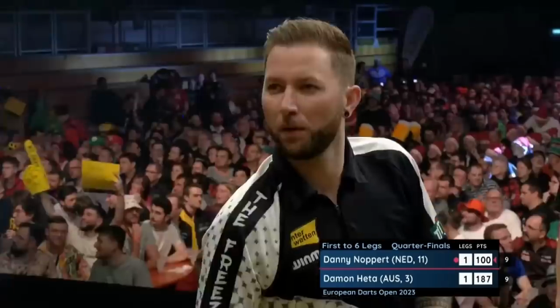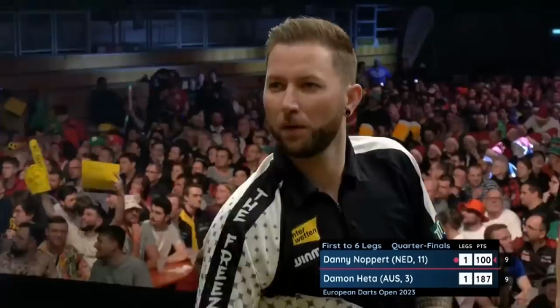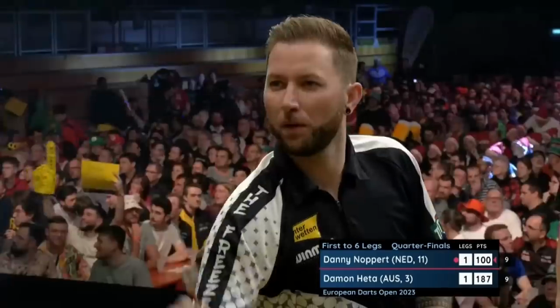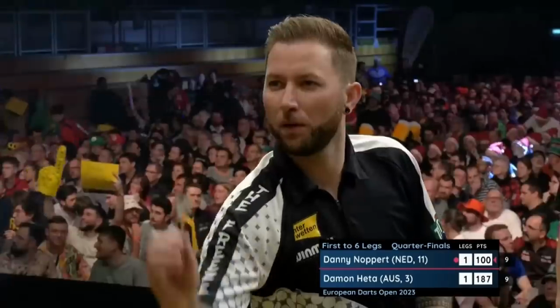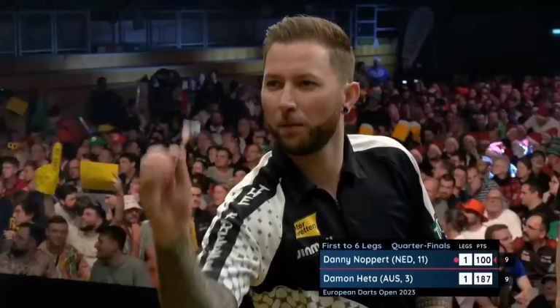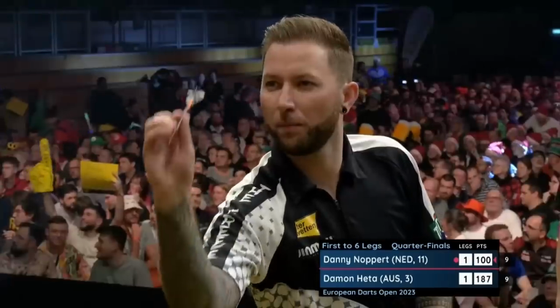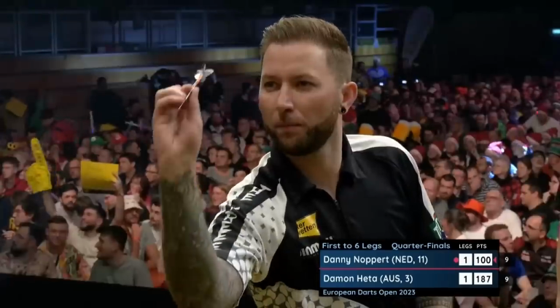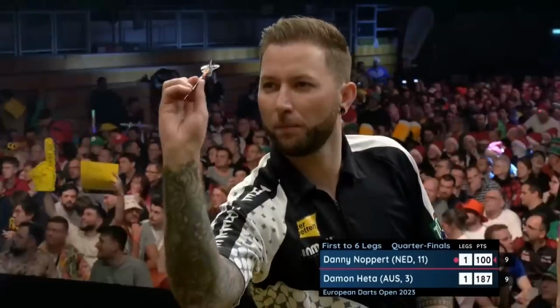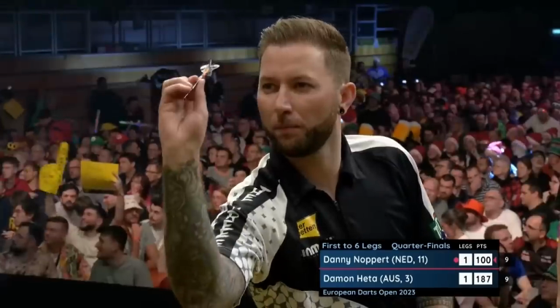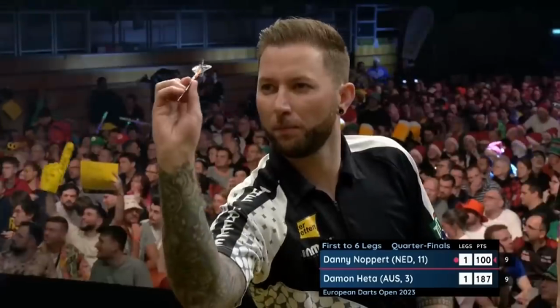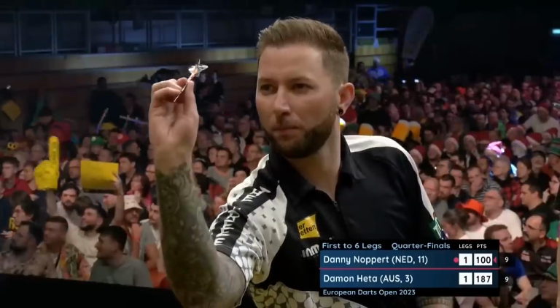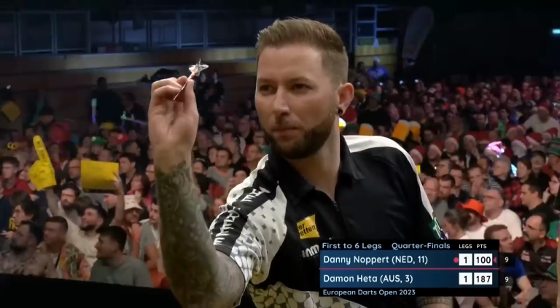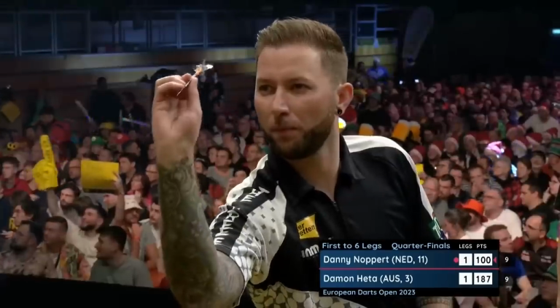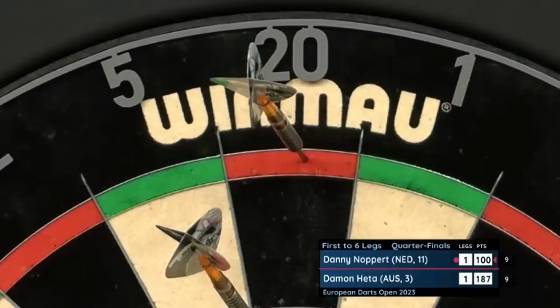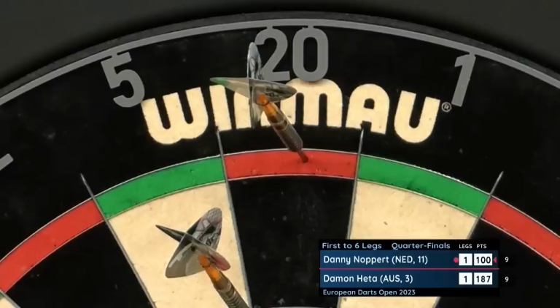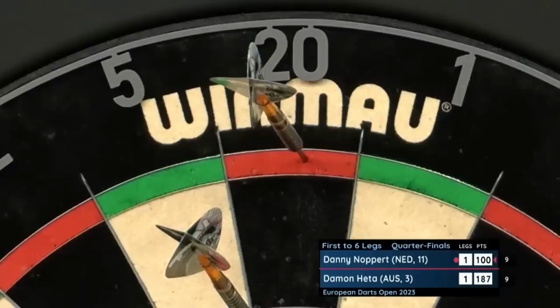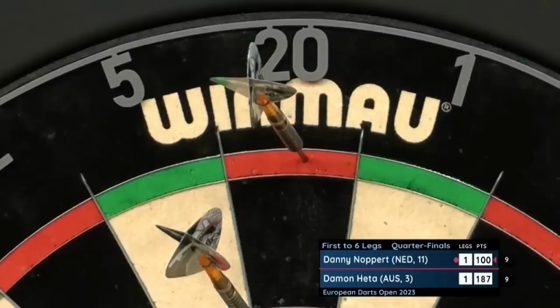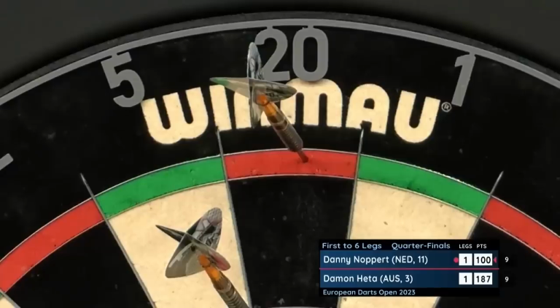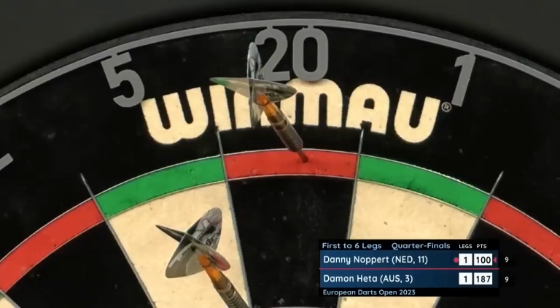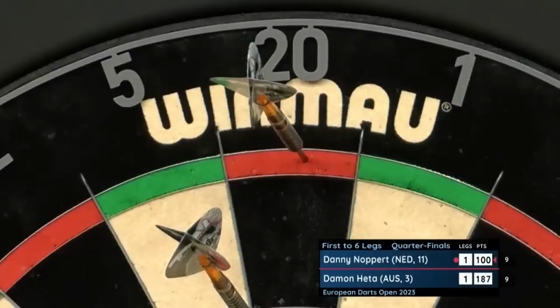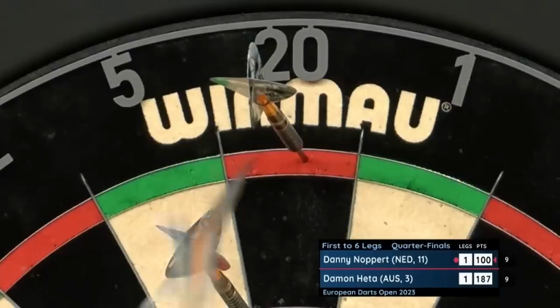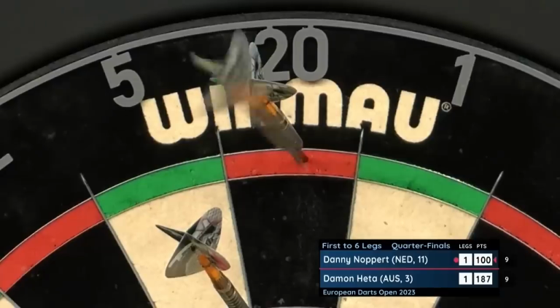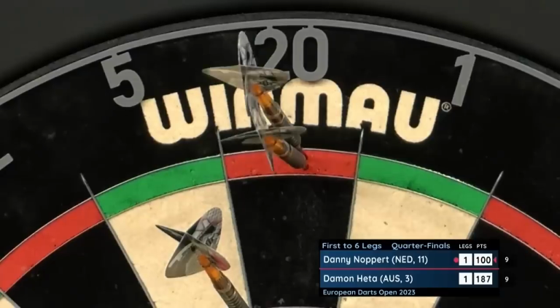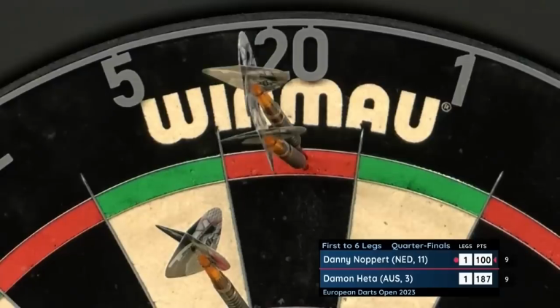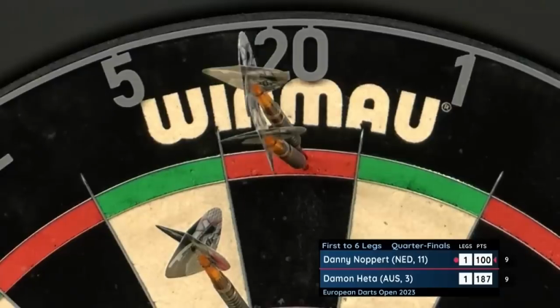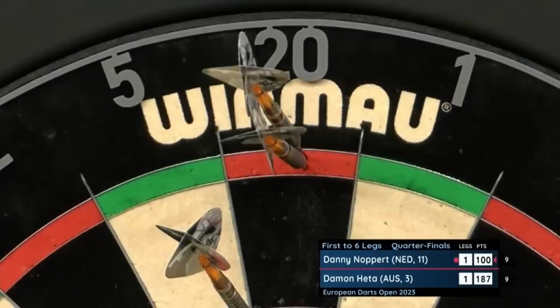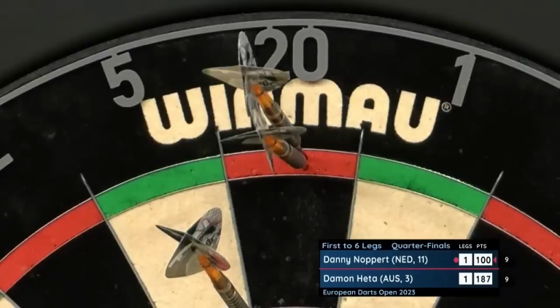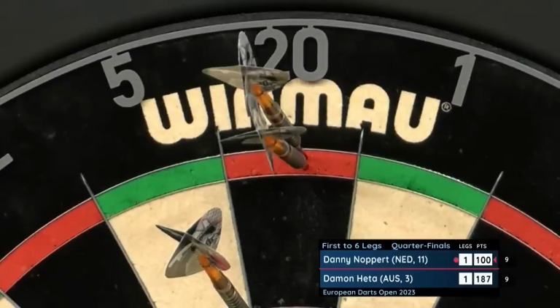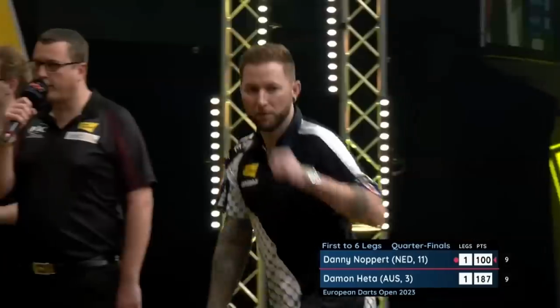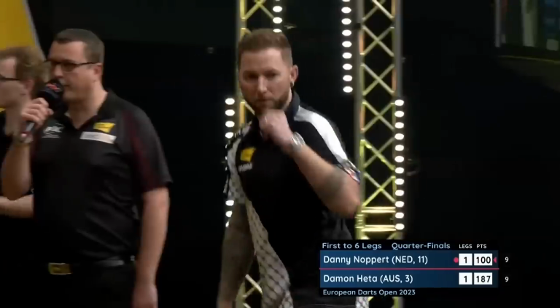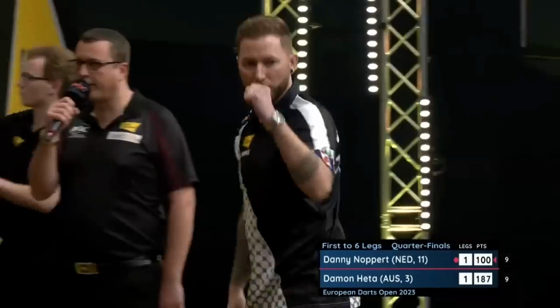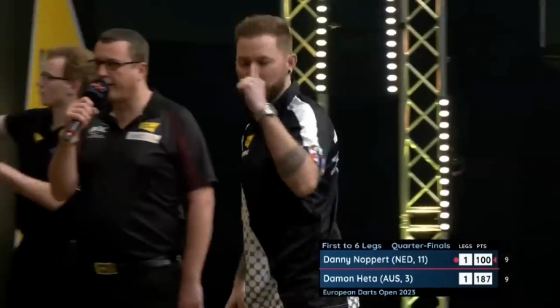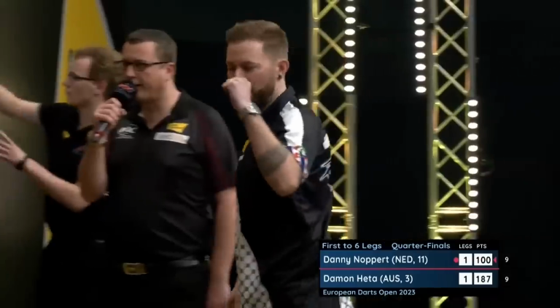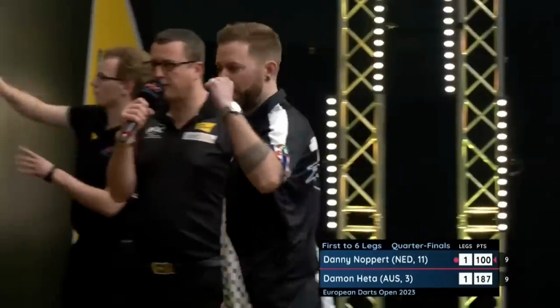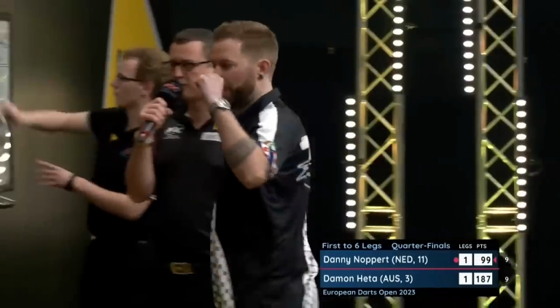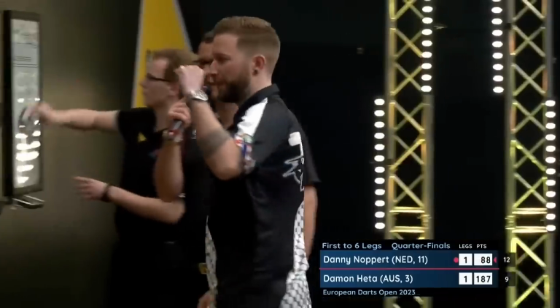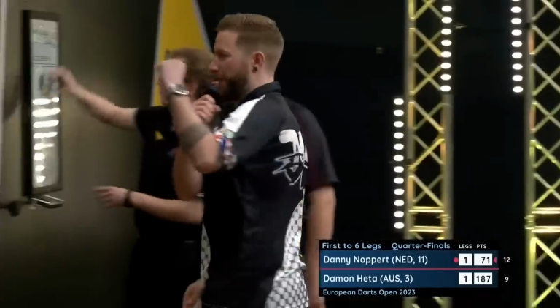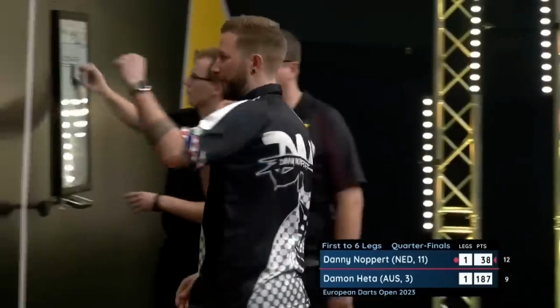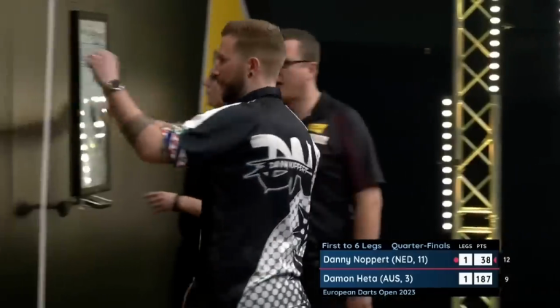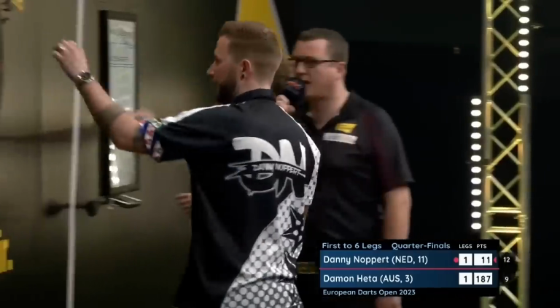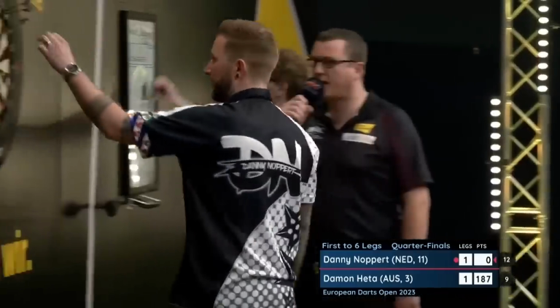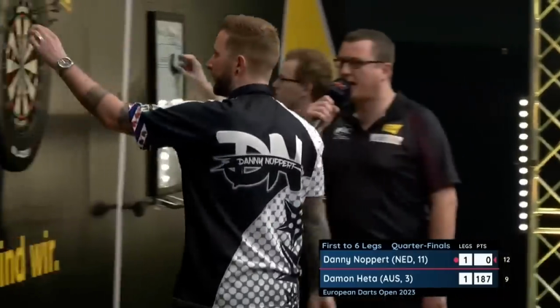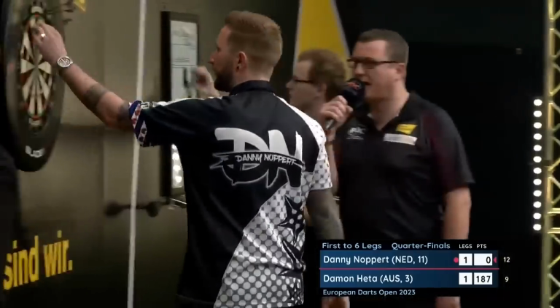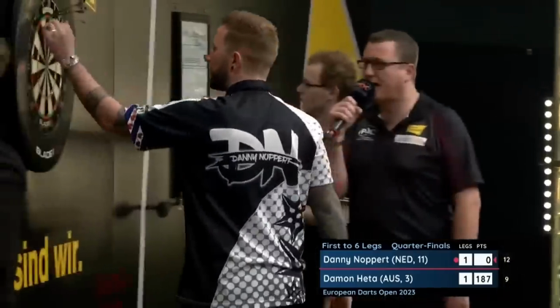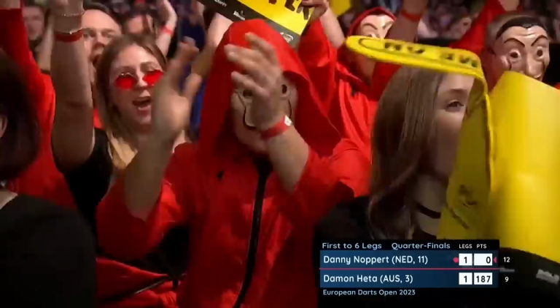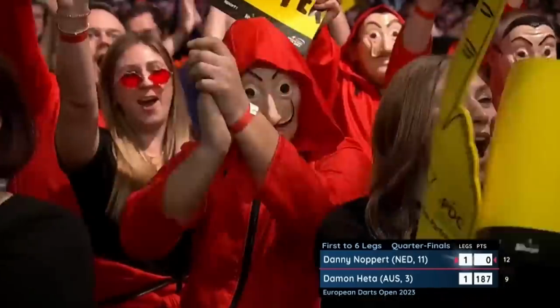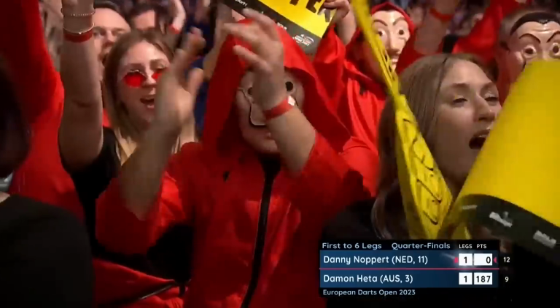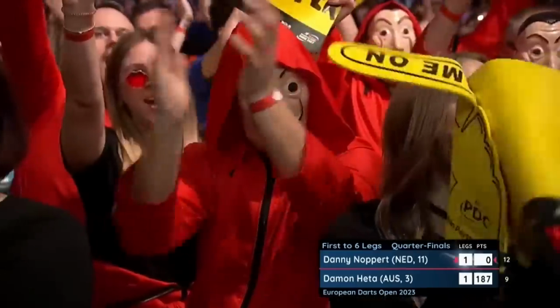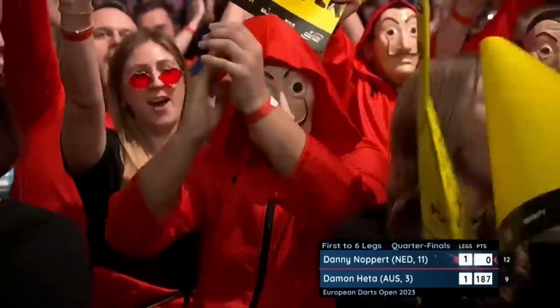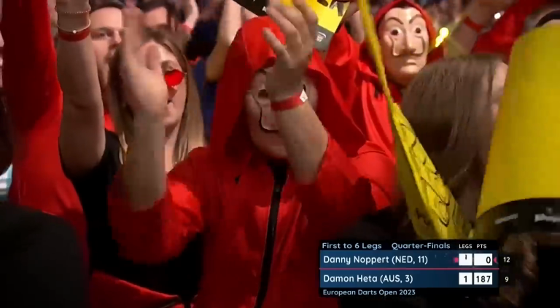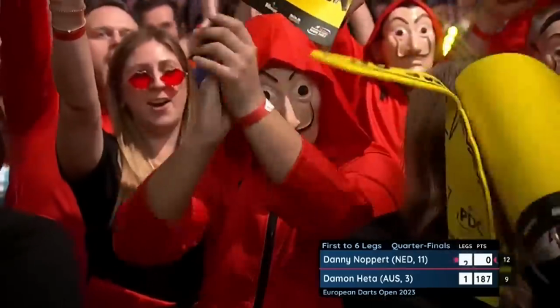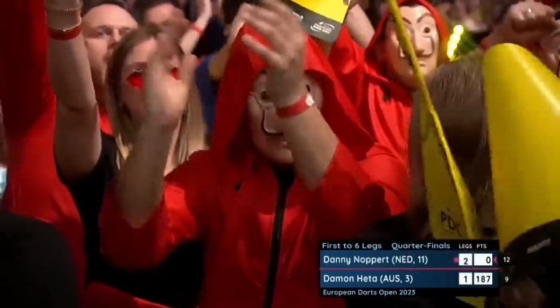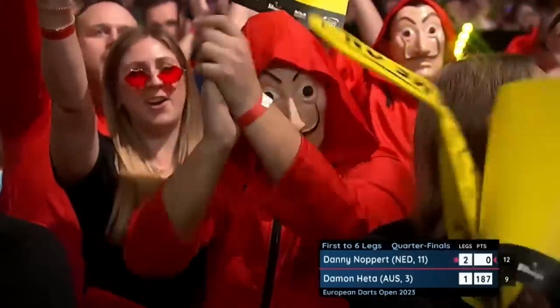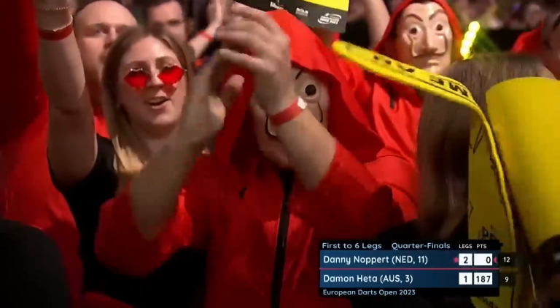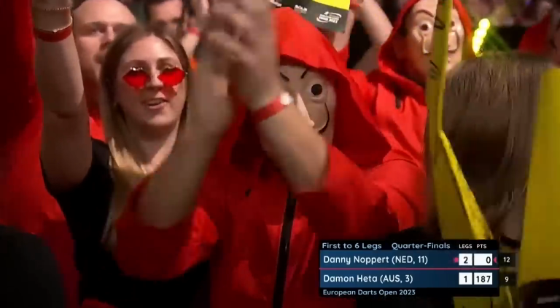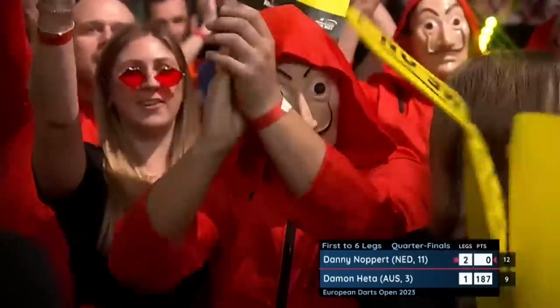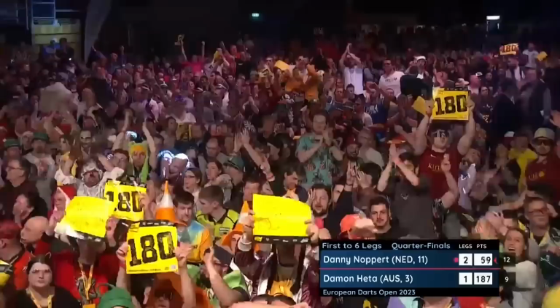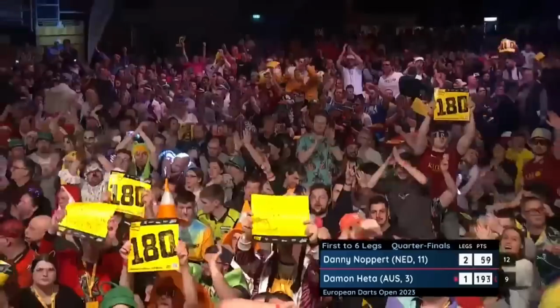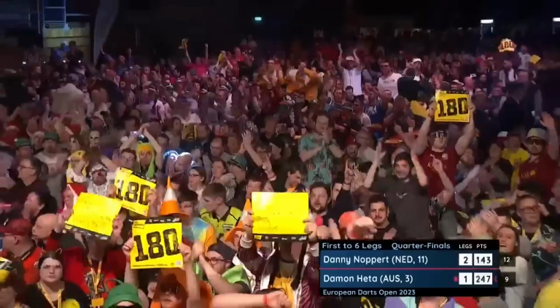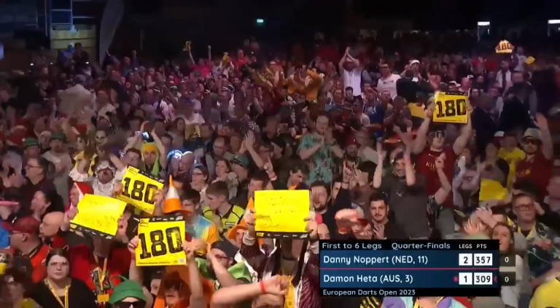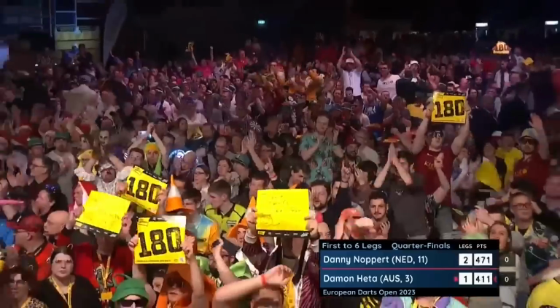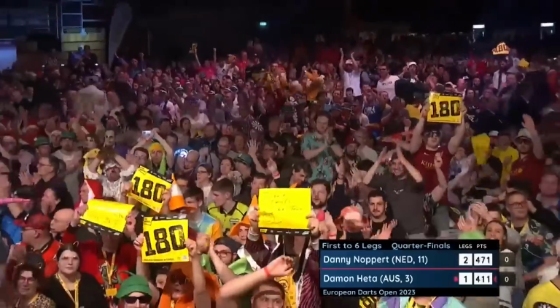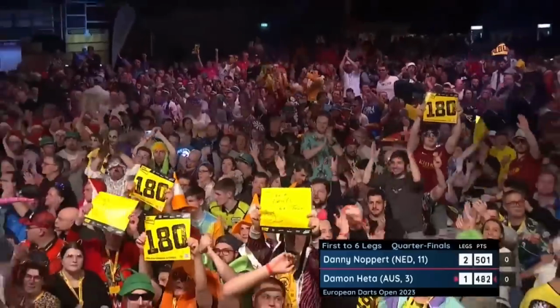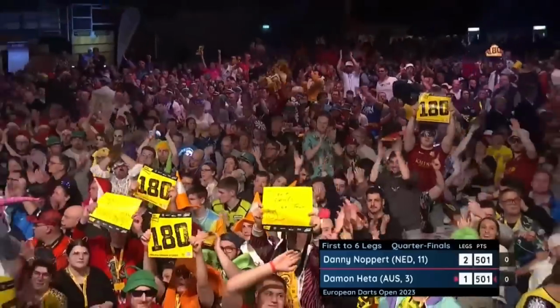Two tops for Knopper — that will do. Picture-perfect from Danny Knopper.